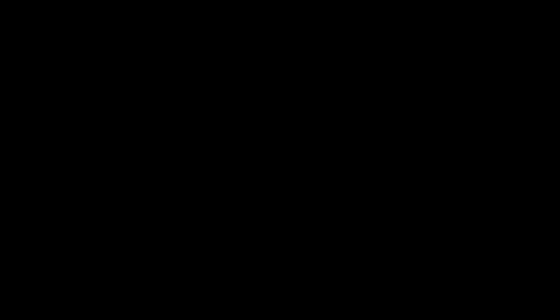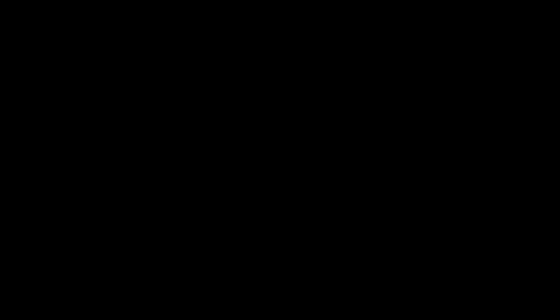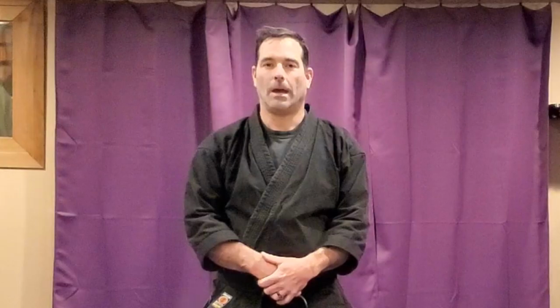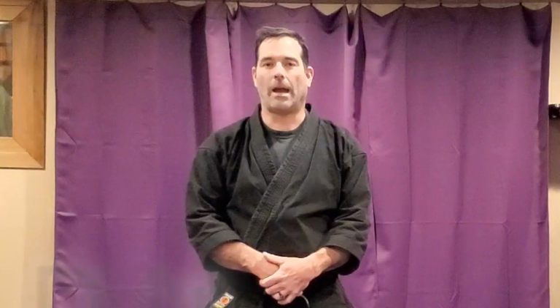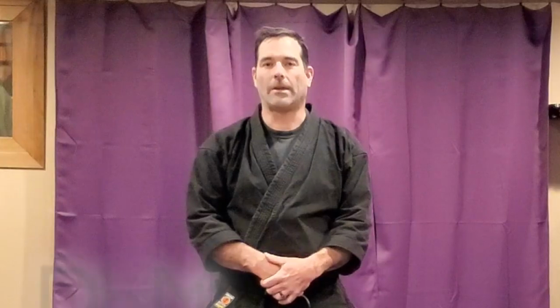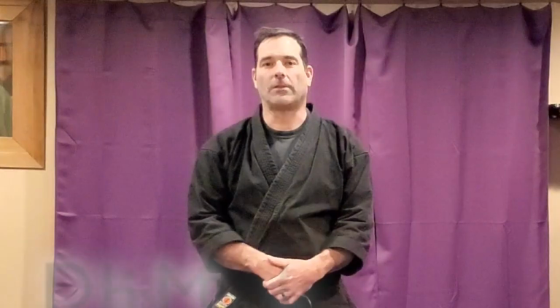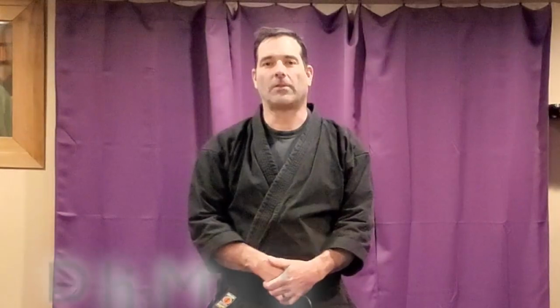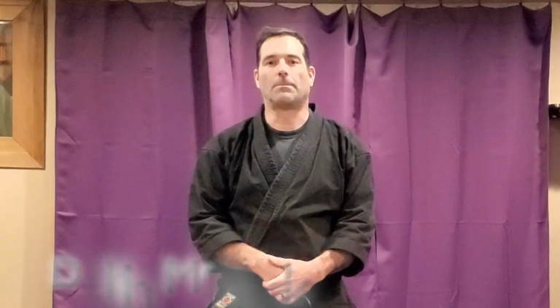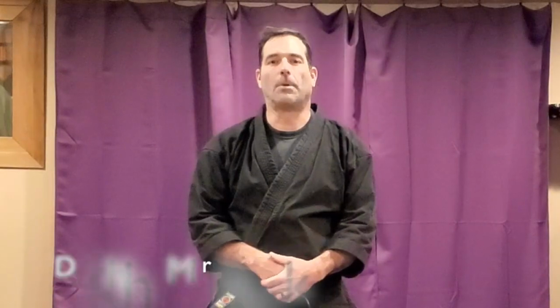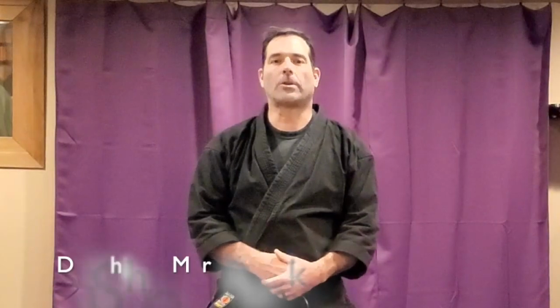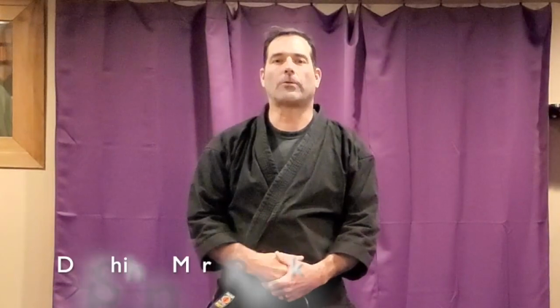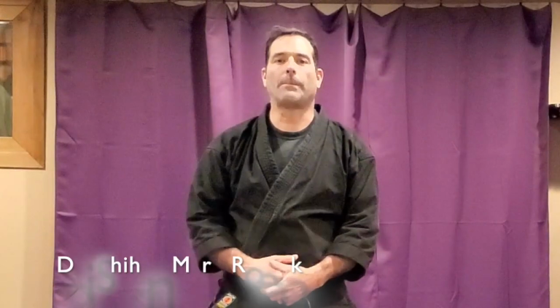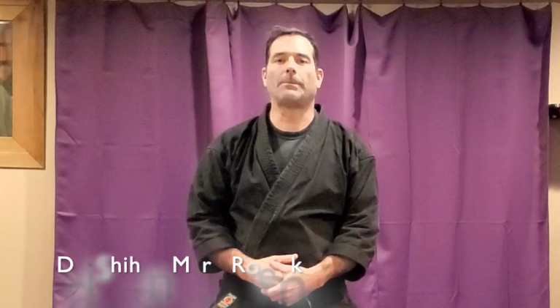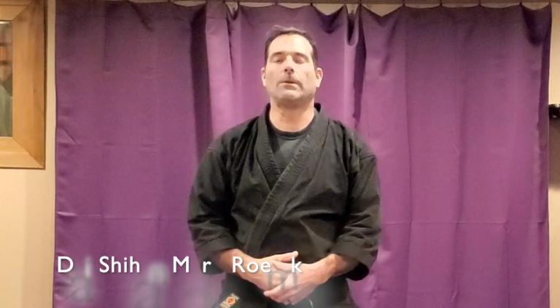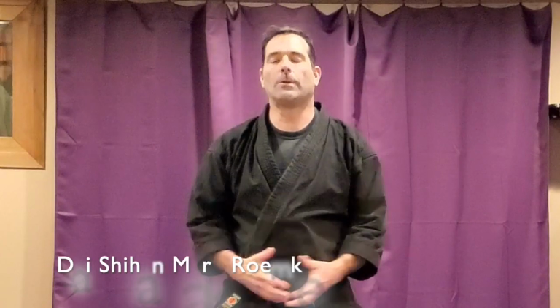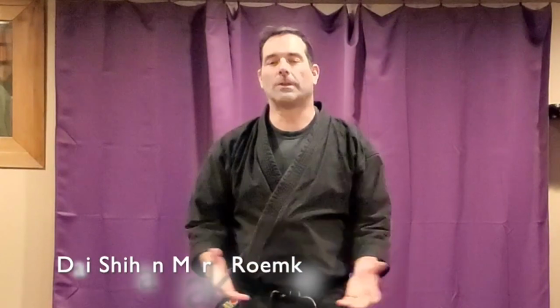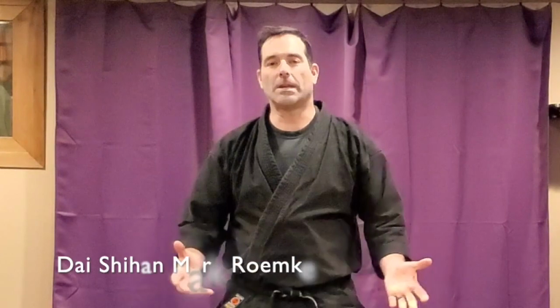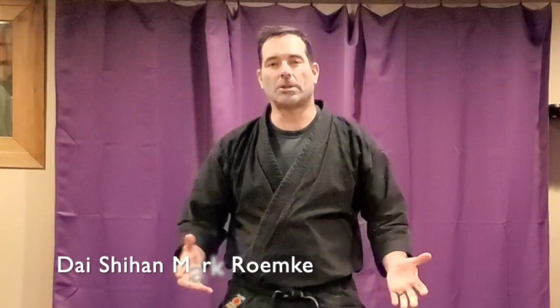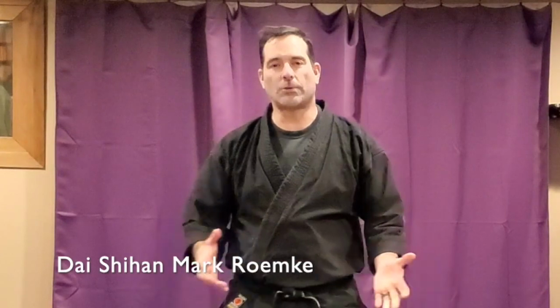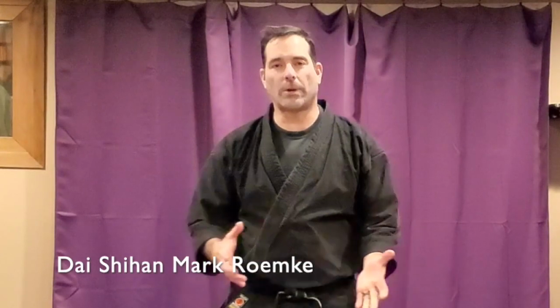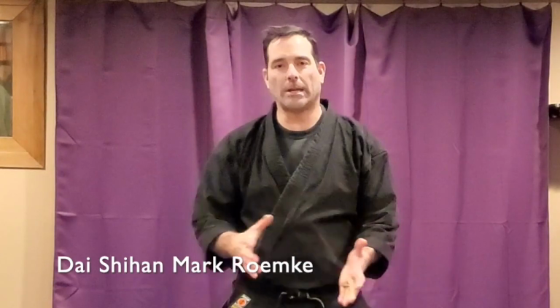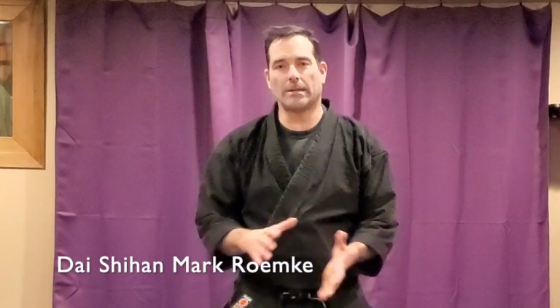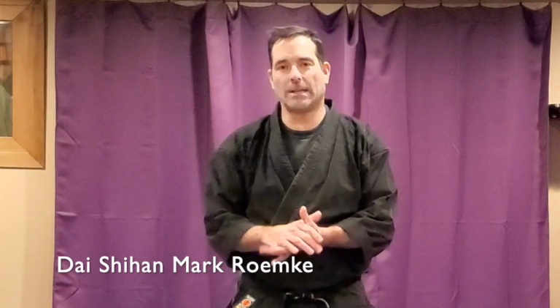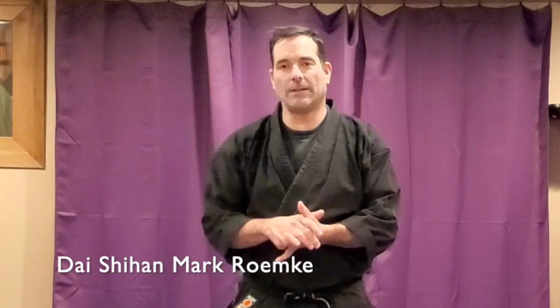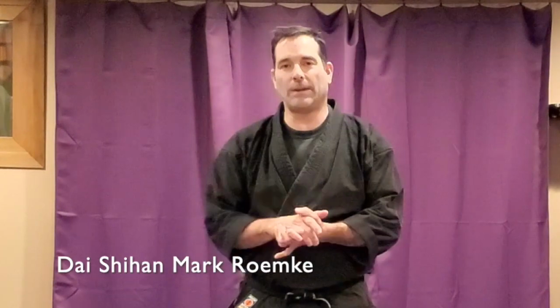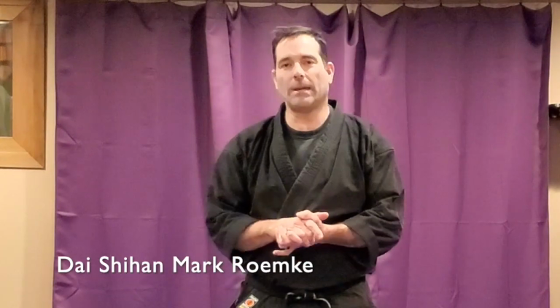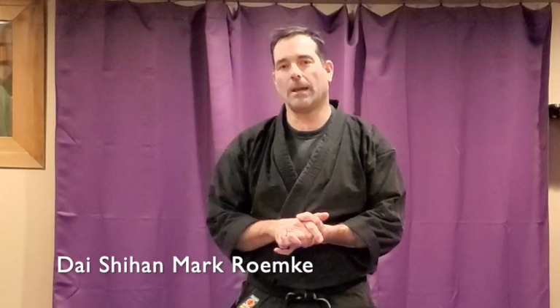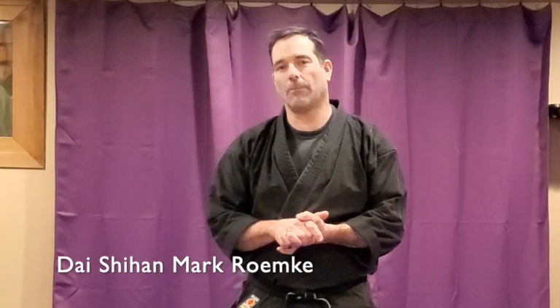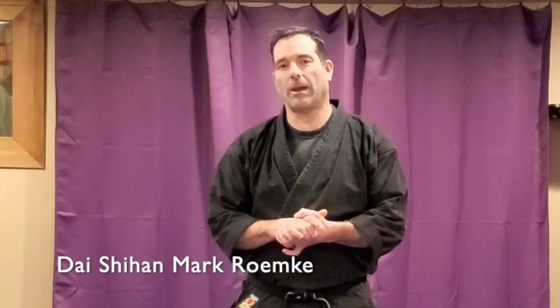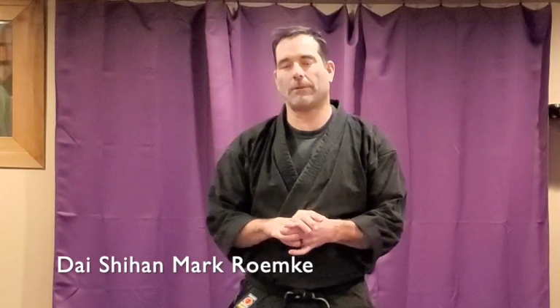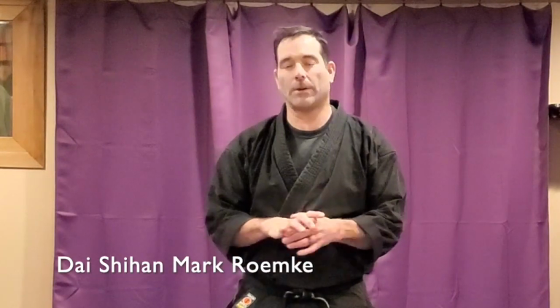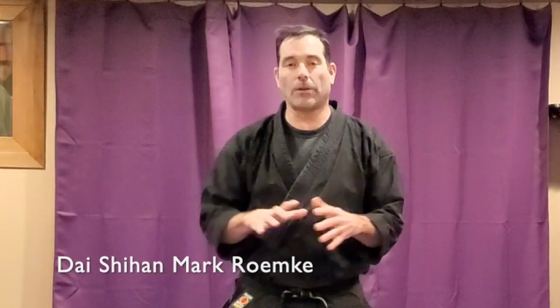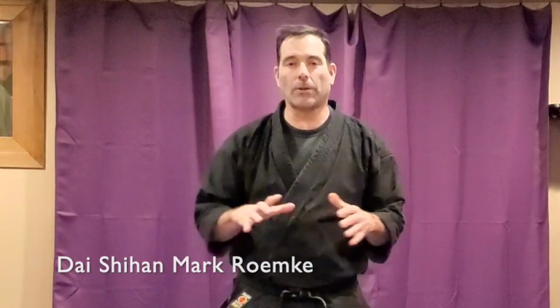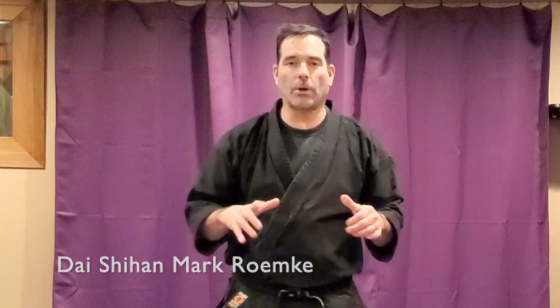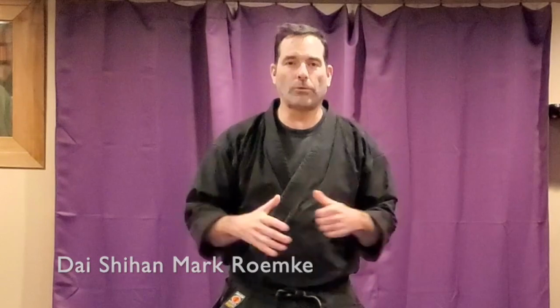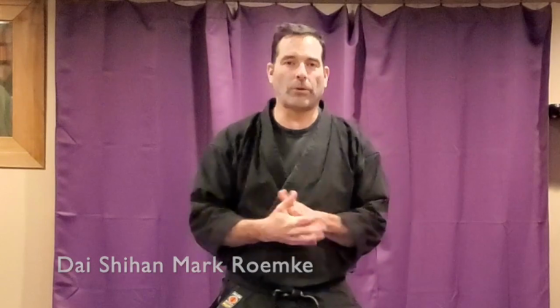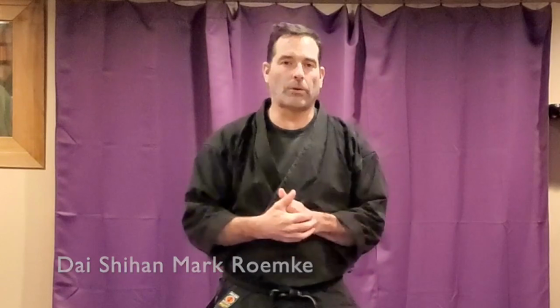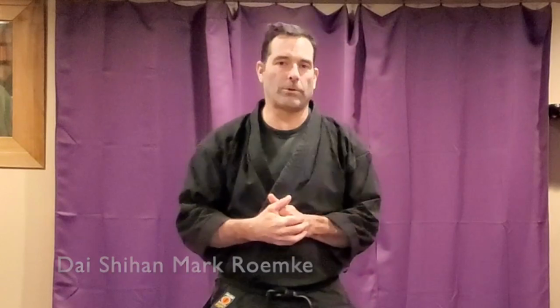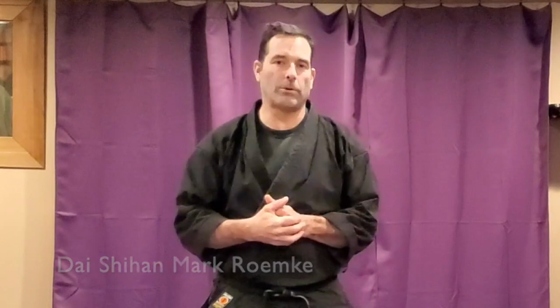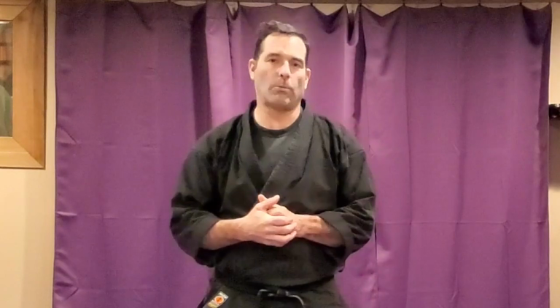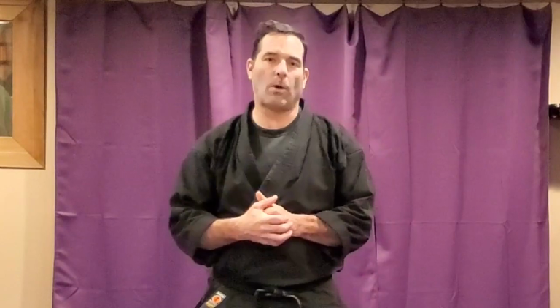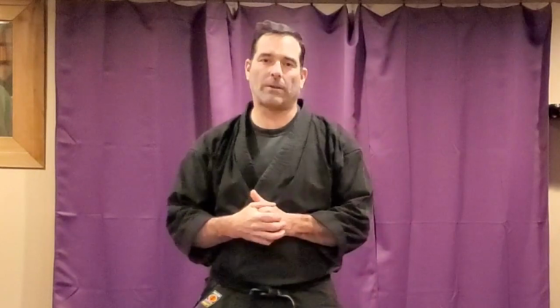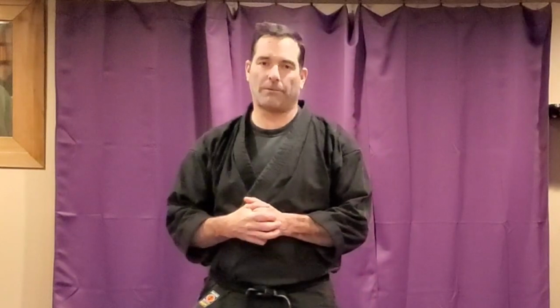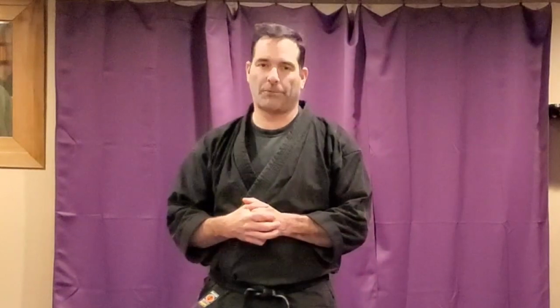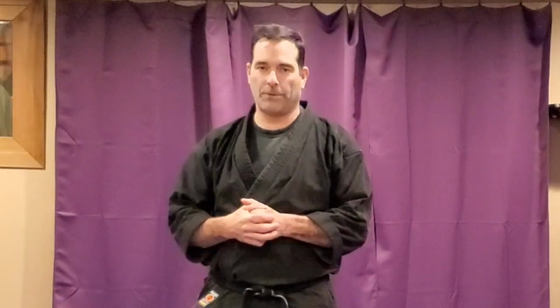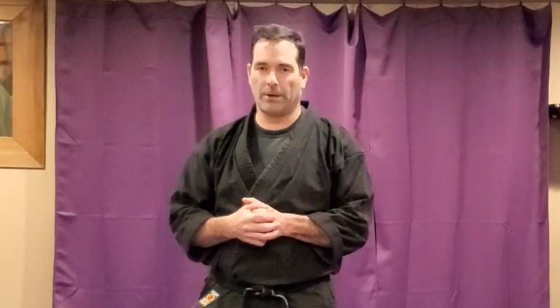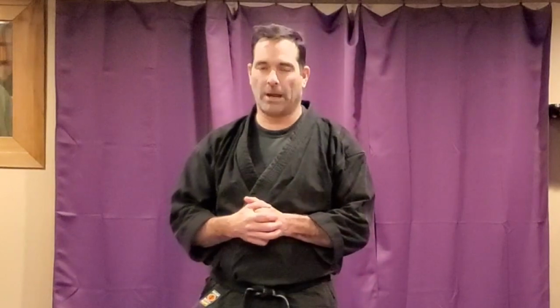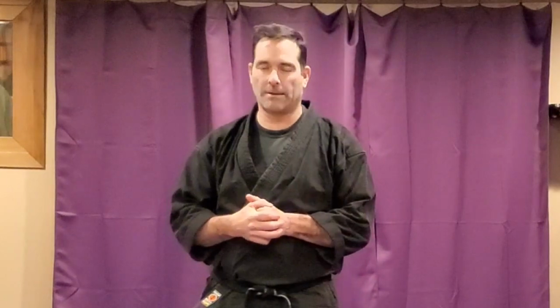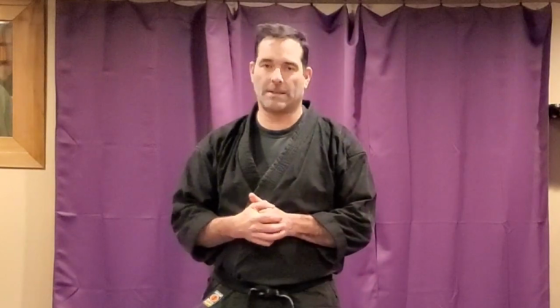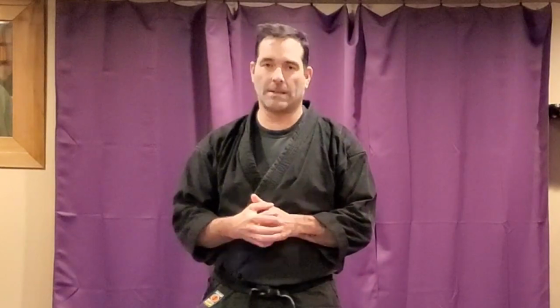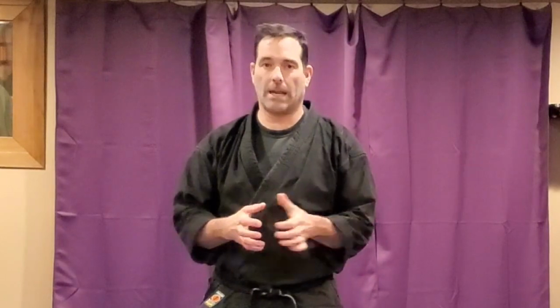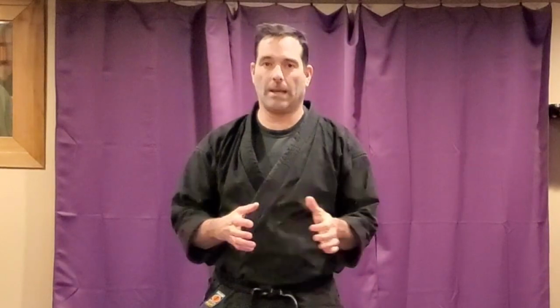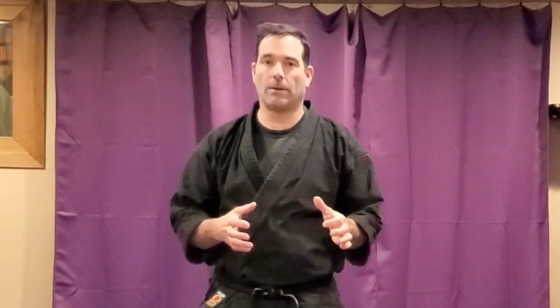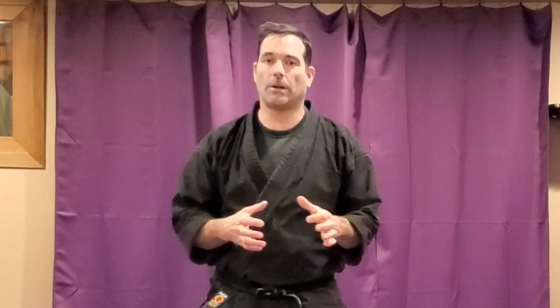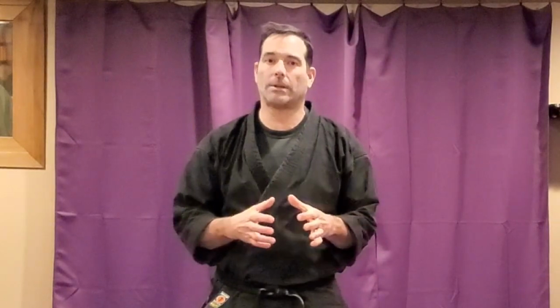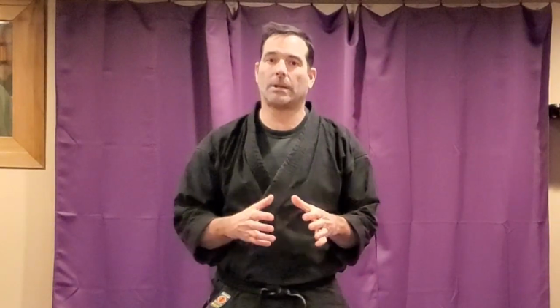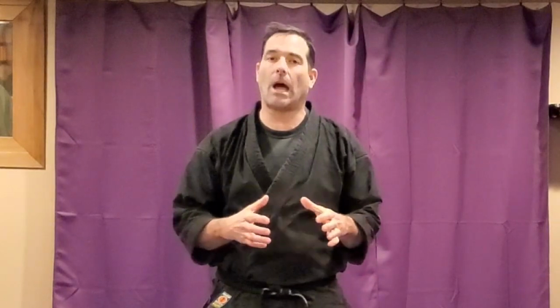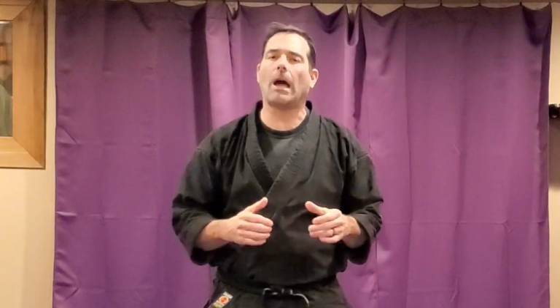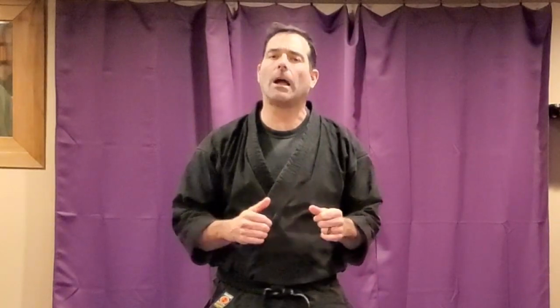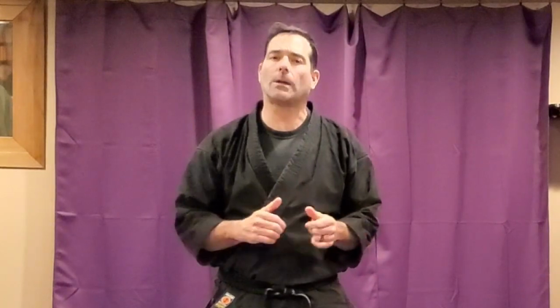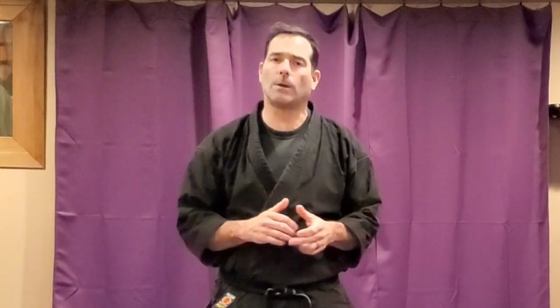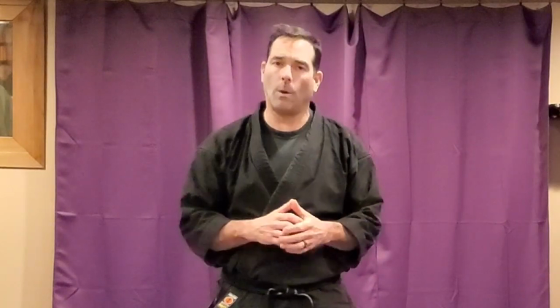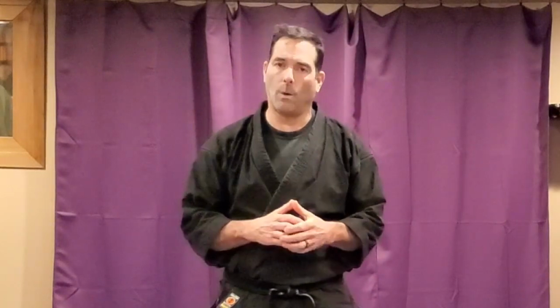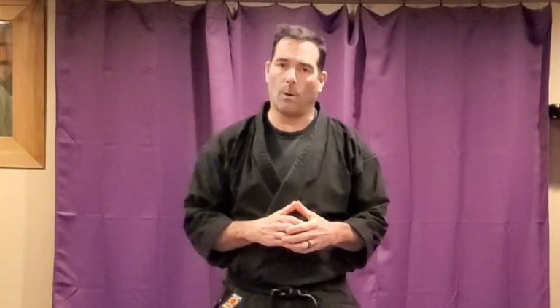Hi, this is Mark Remke with Ninja Training TV. We have another Kotoru Waza for you guys today called Kakko.